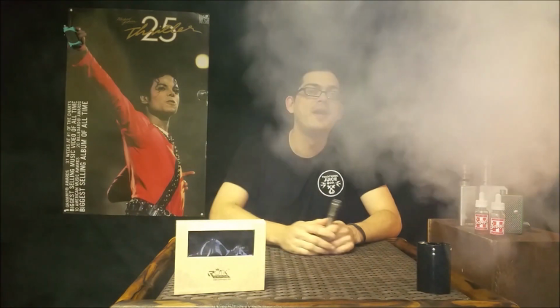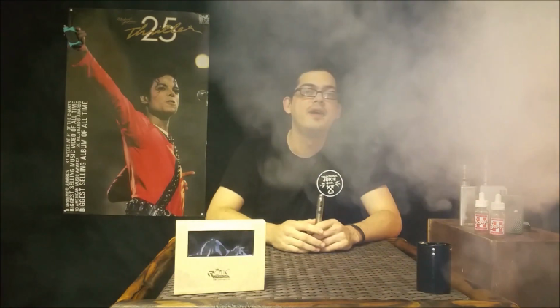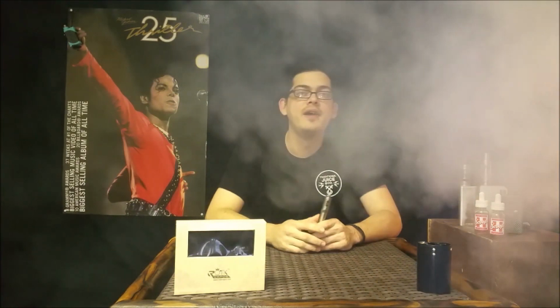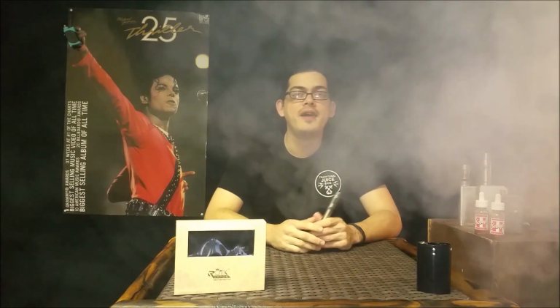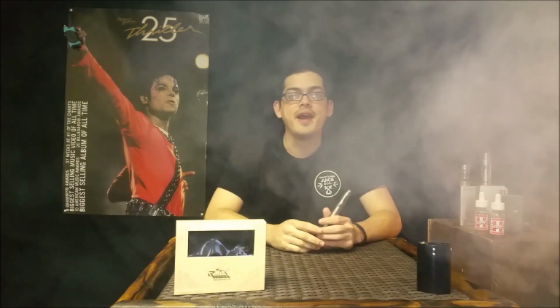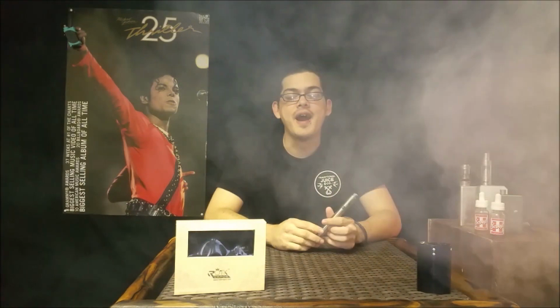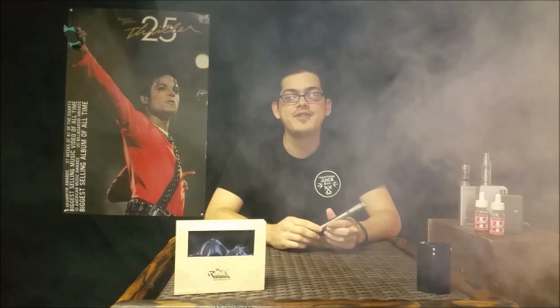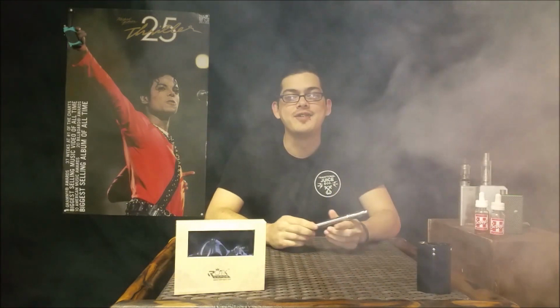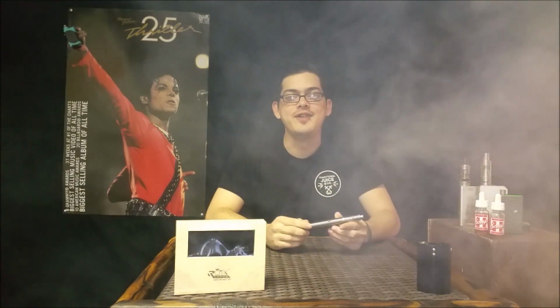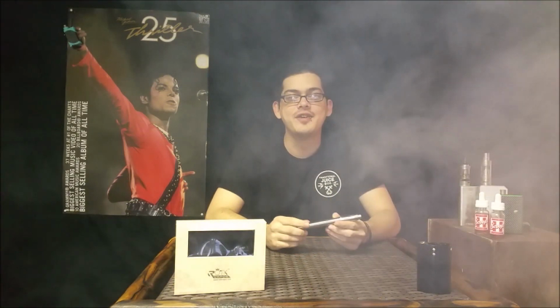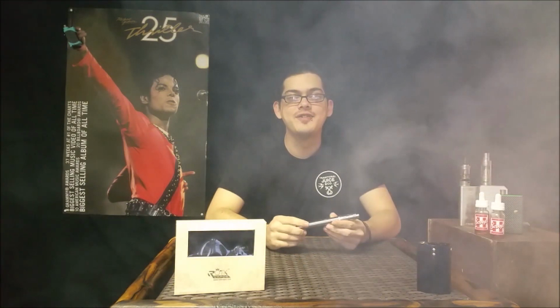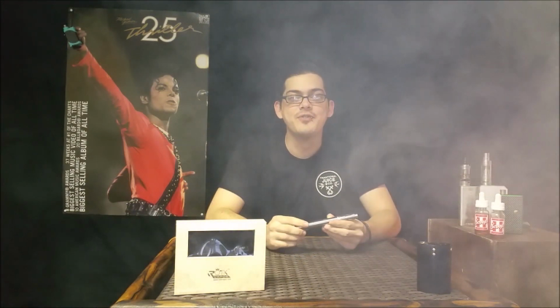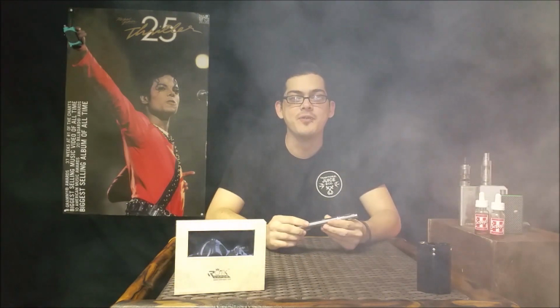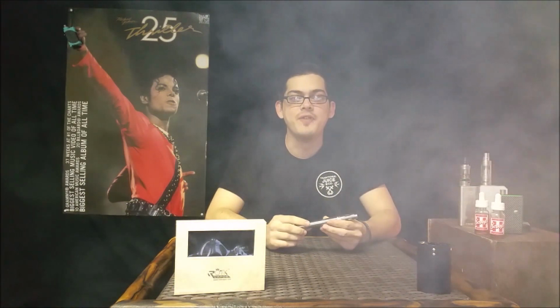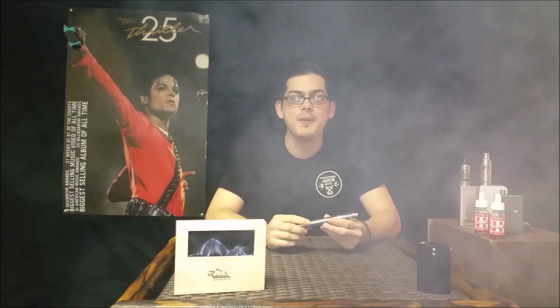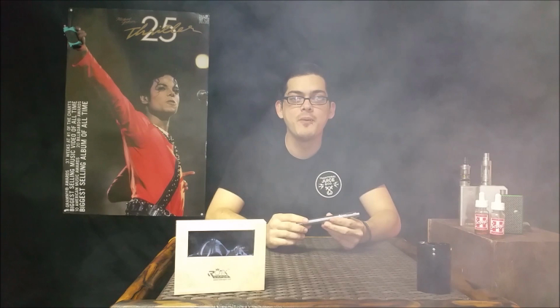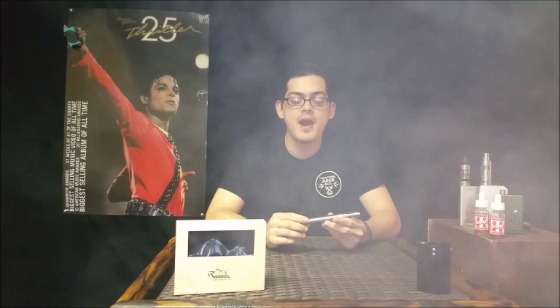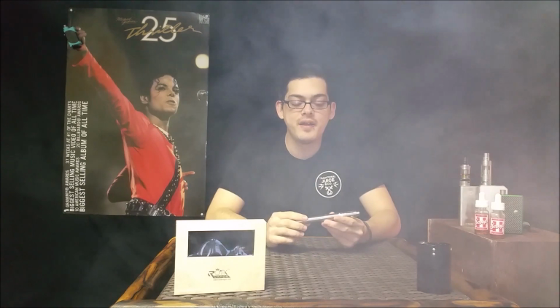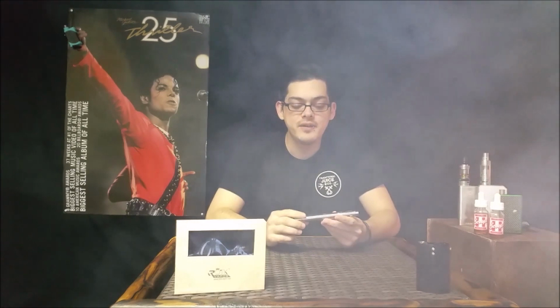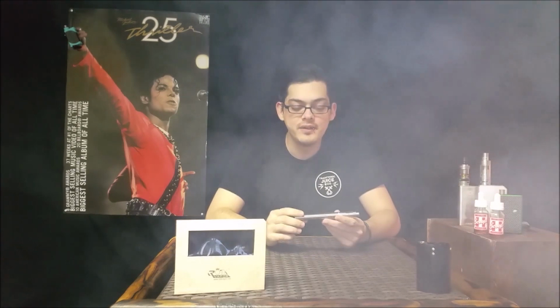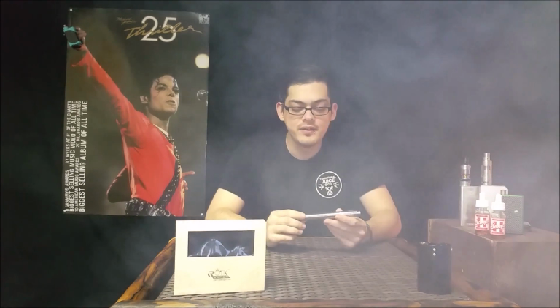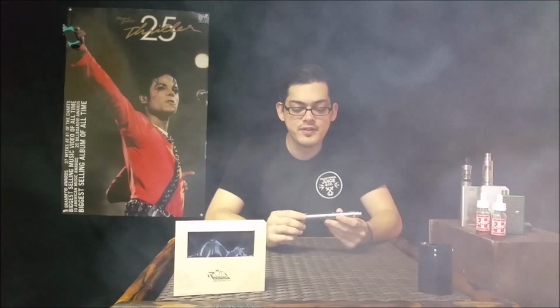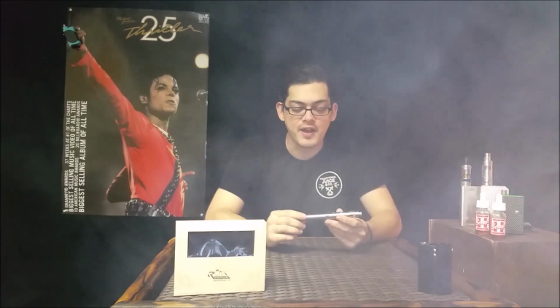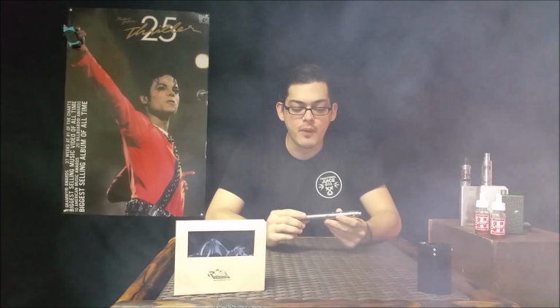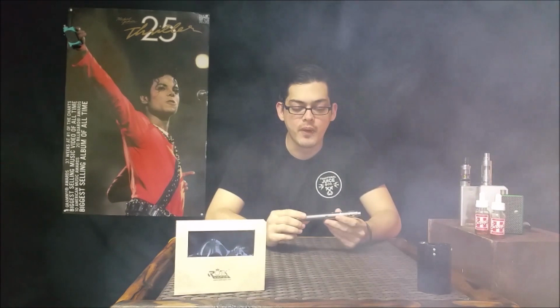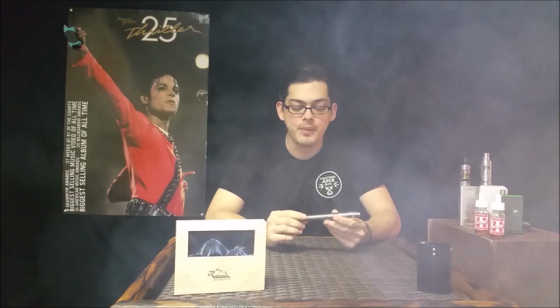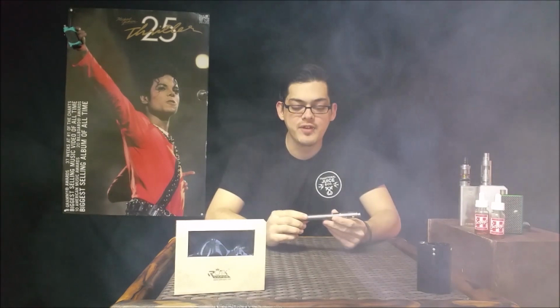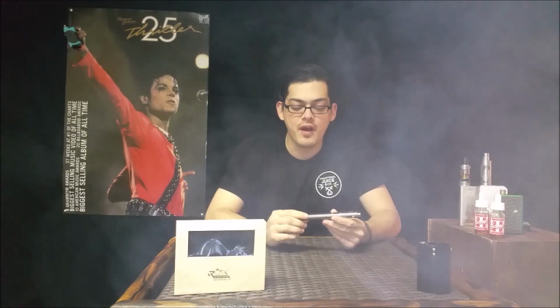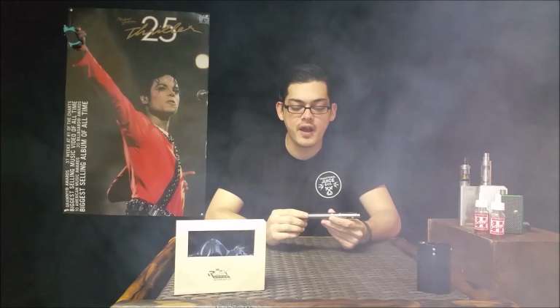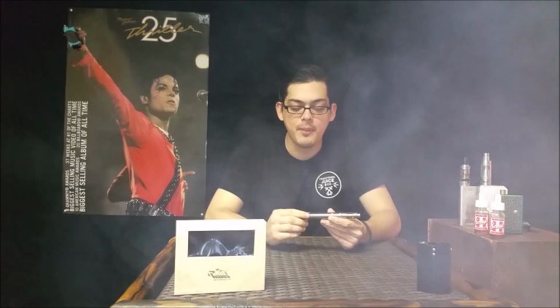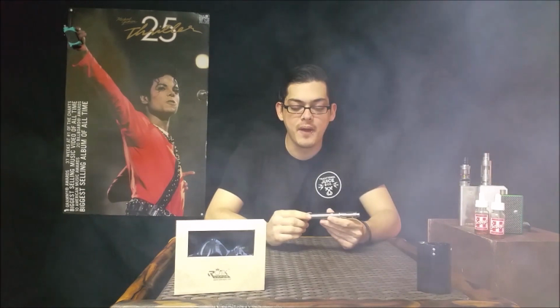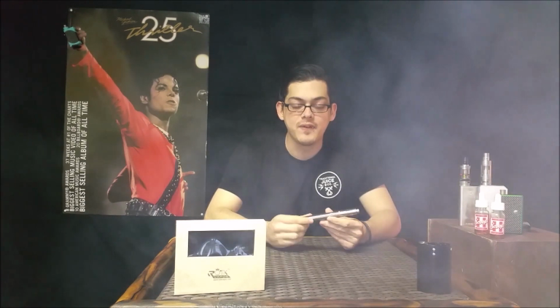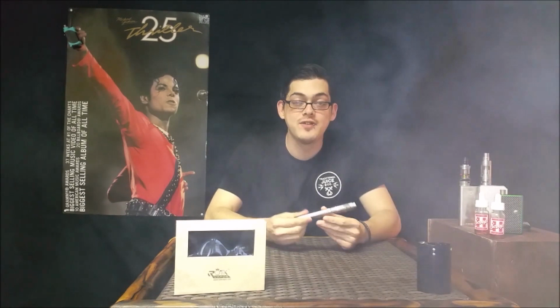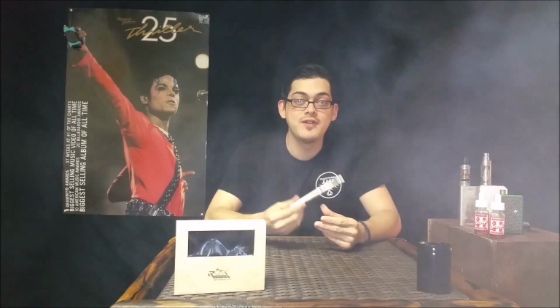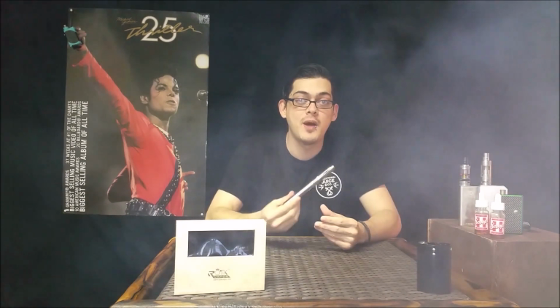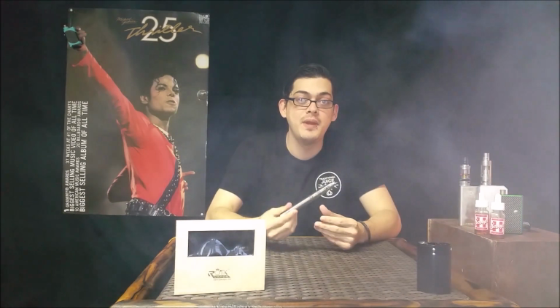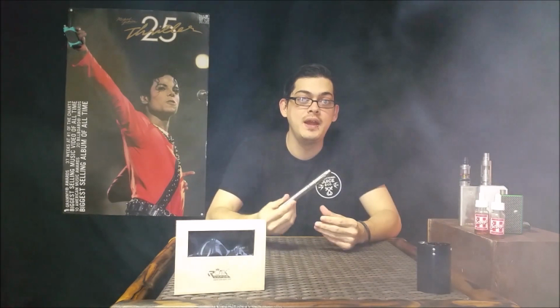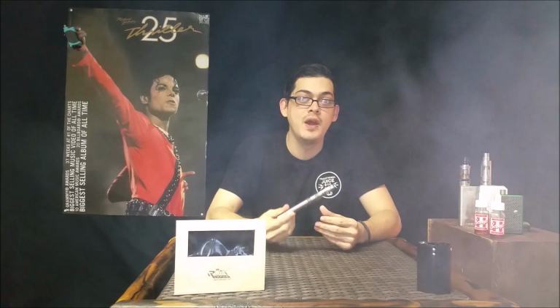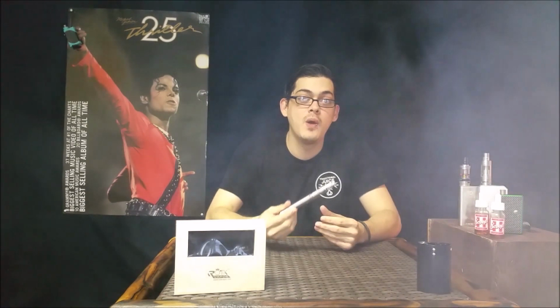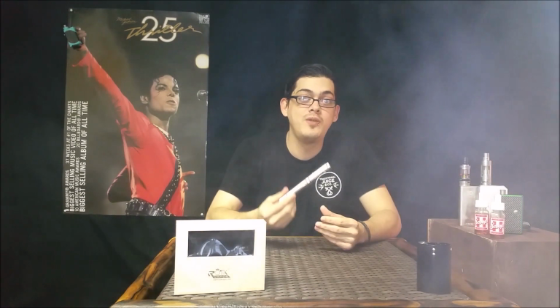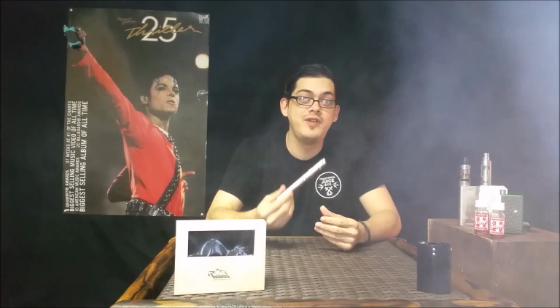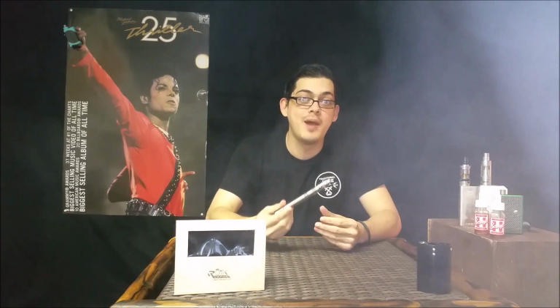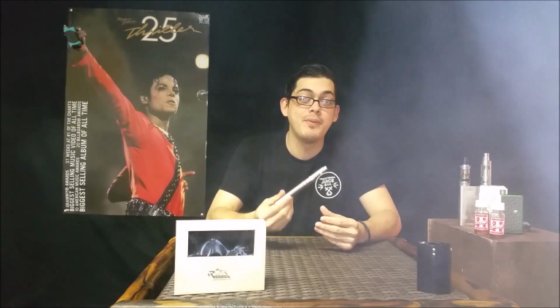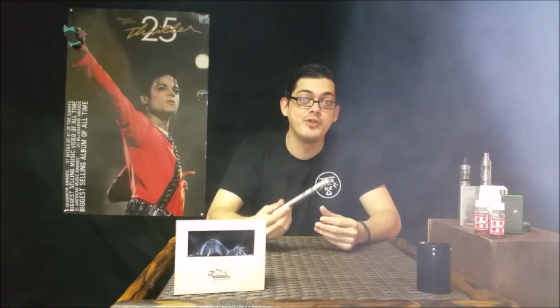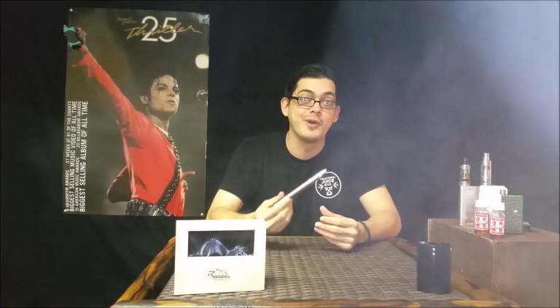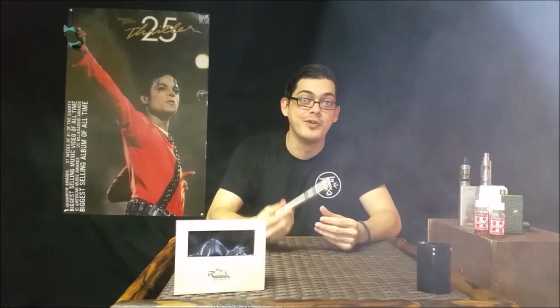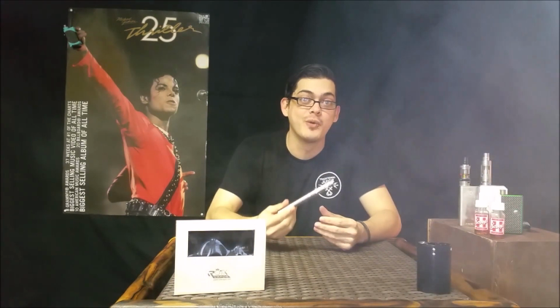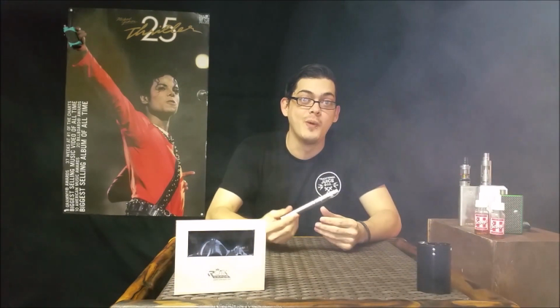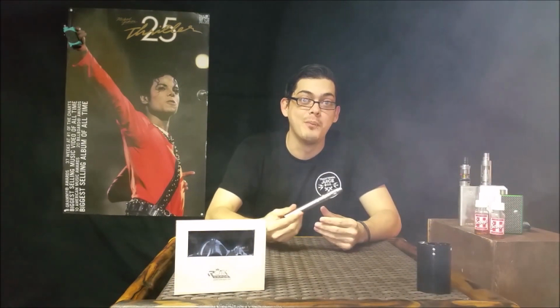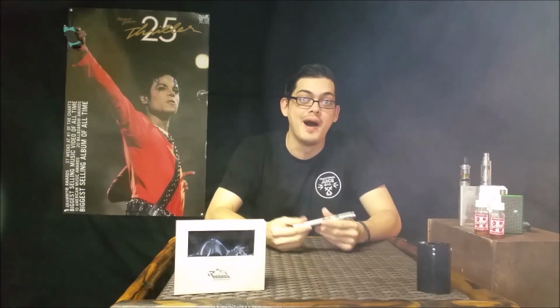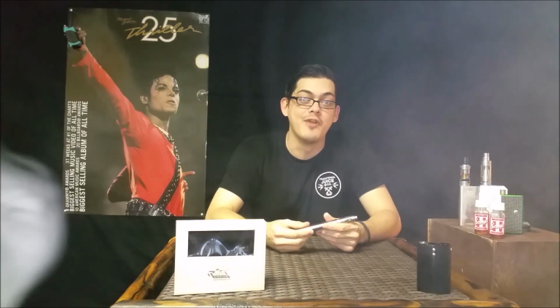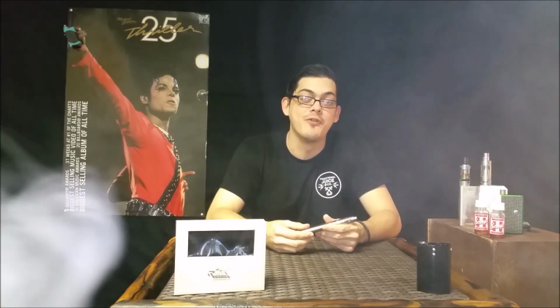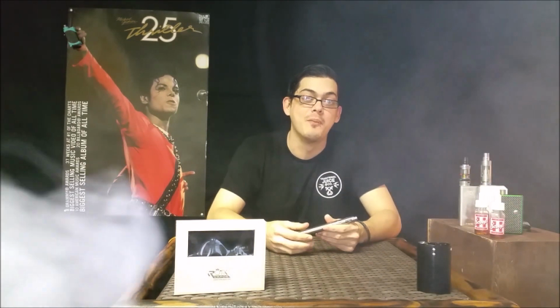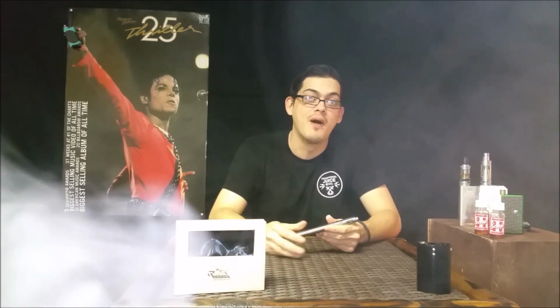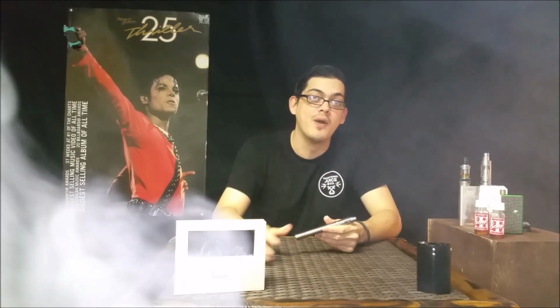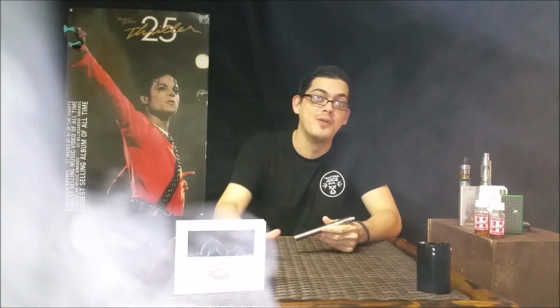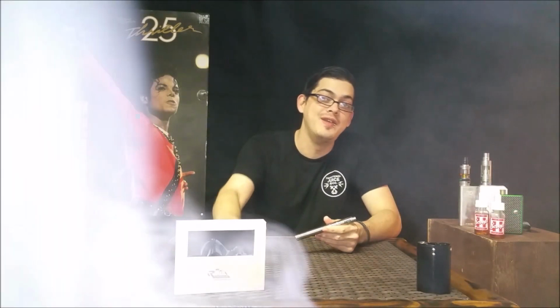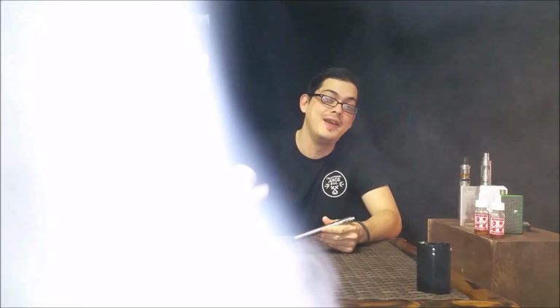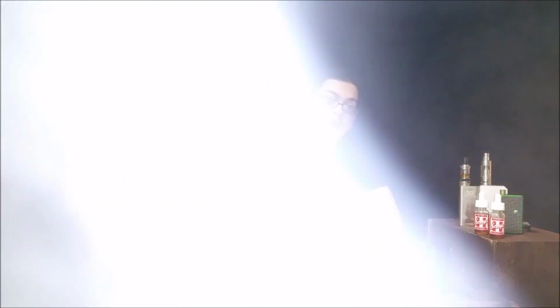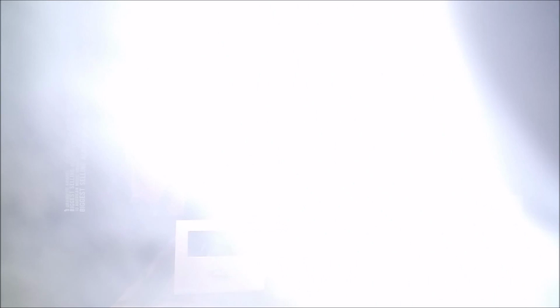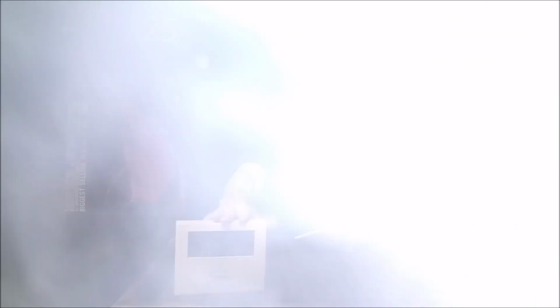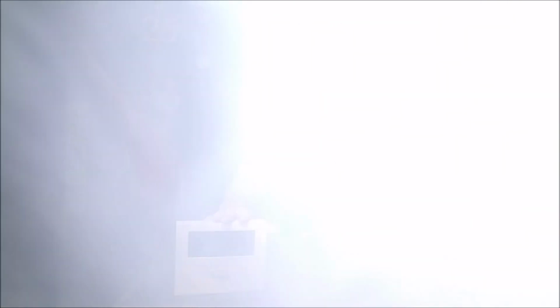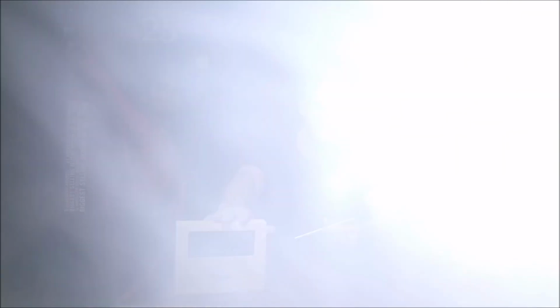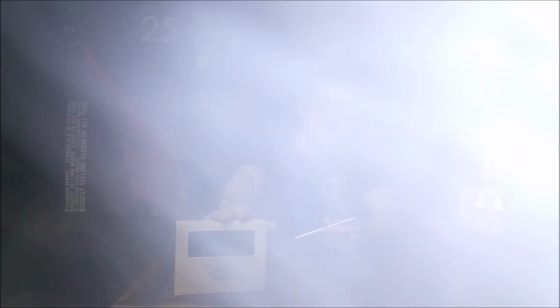Hey guys, it's Dustin from Vaporider. Today we're going to be talking about the Sub-Ego Temperature Control Mod from ROTK Vapes.